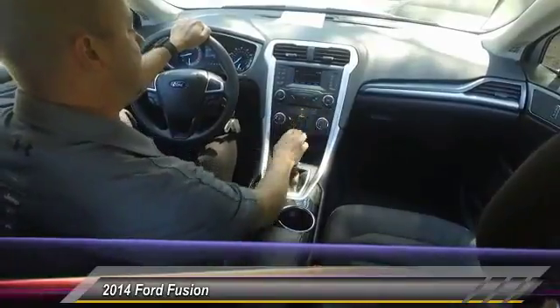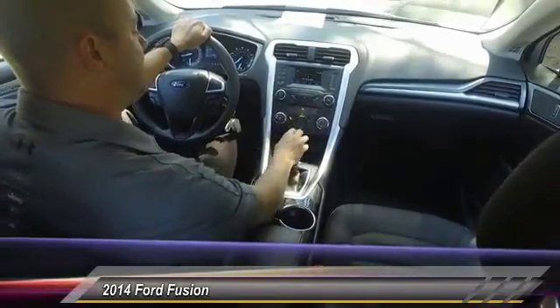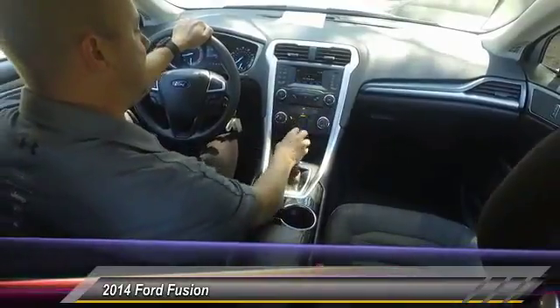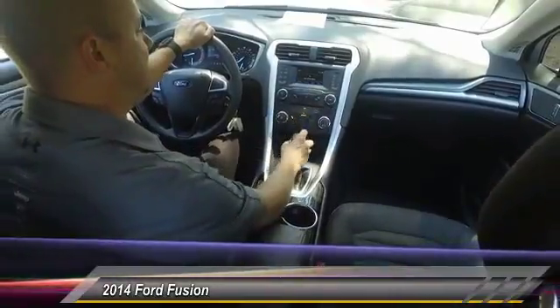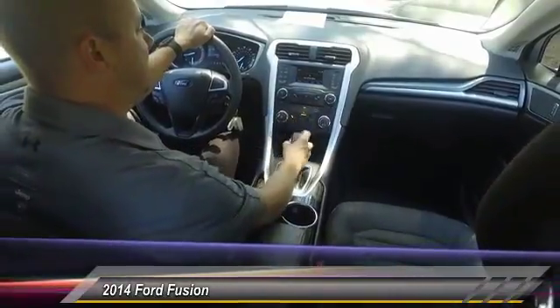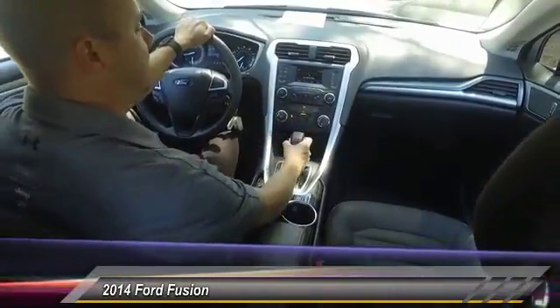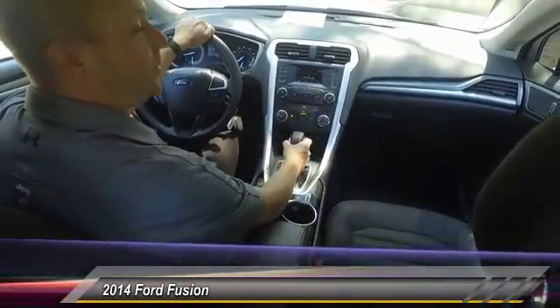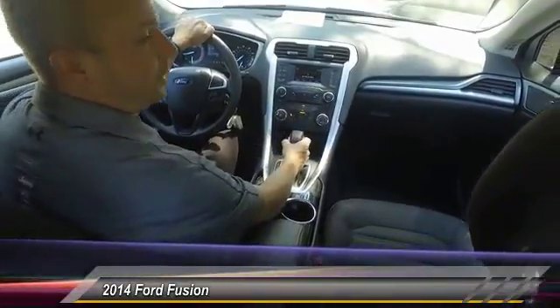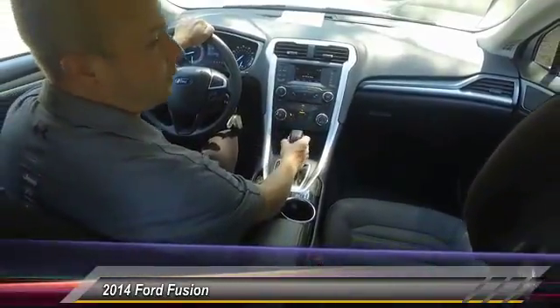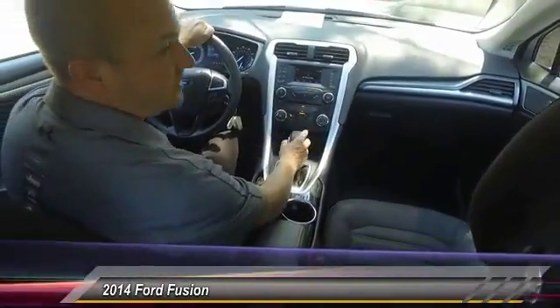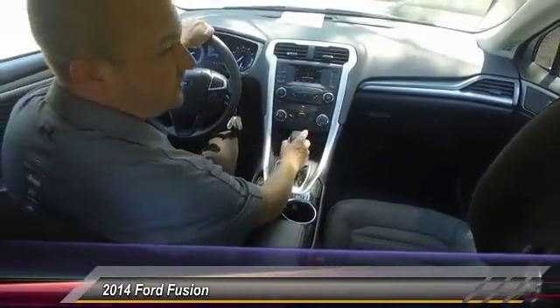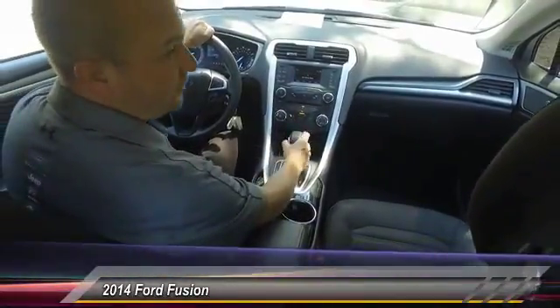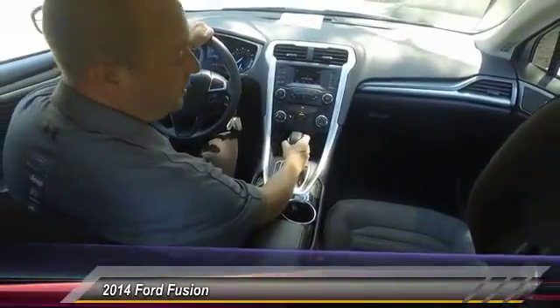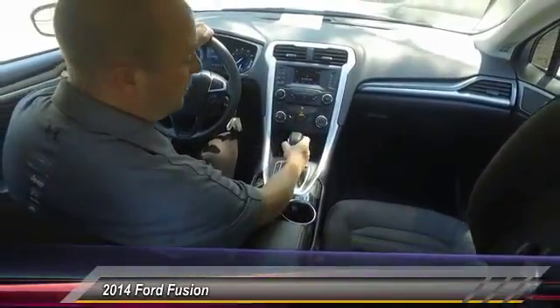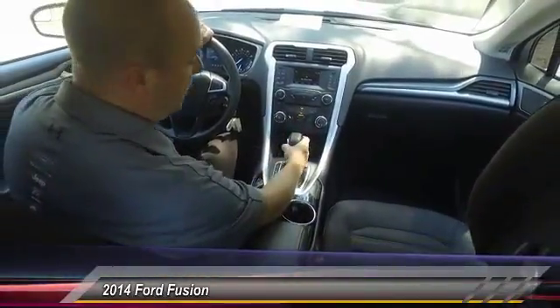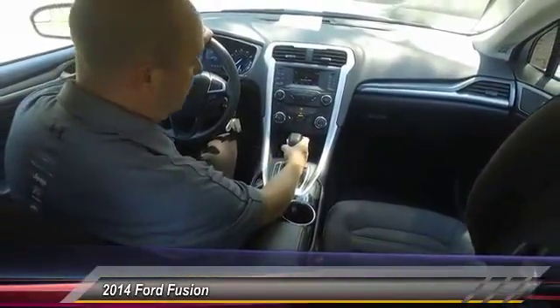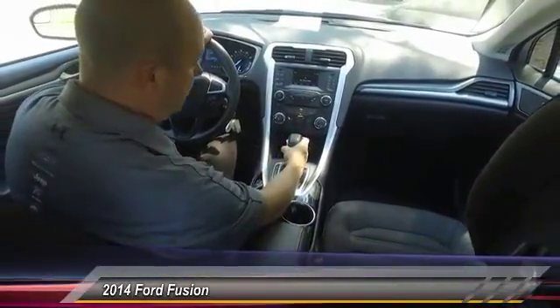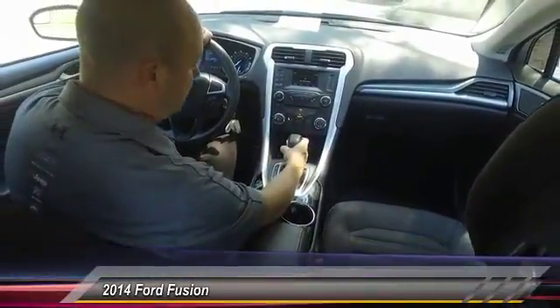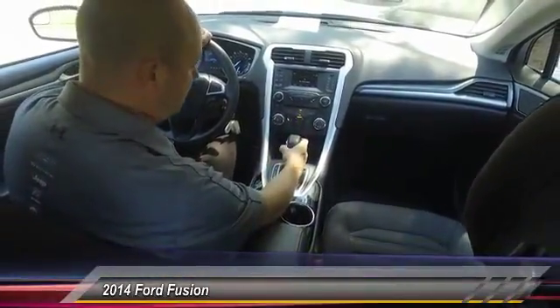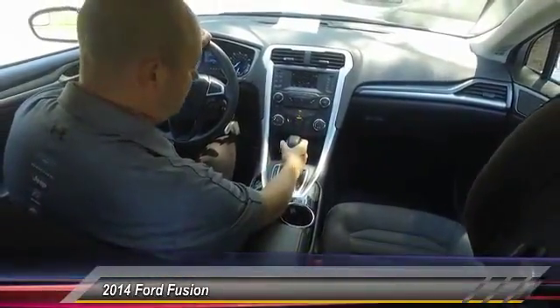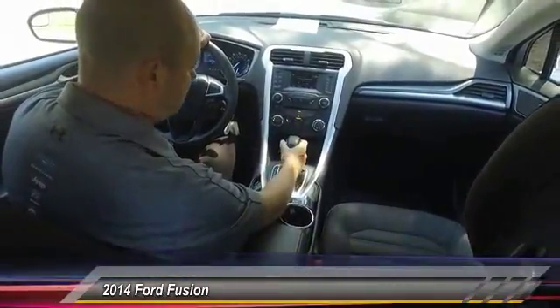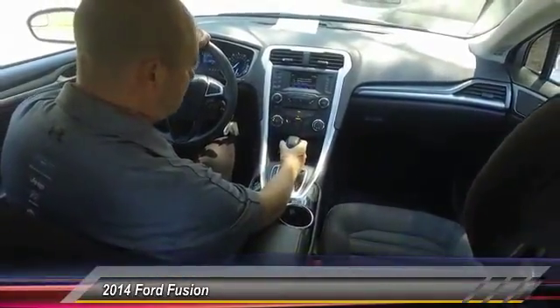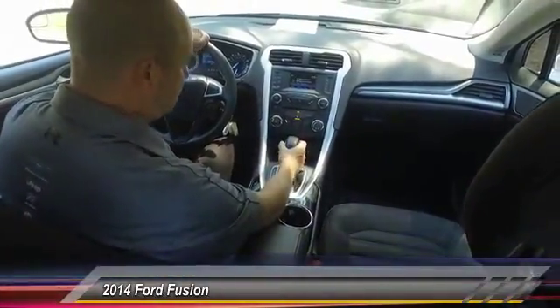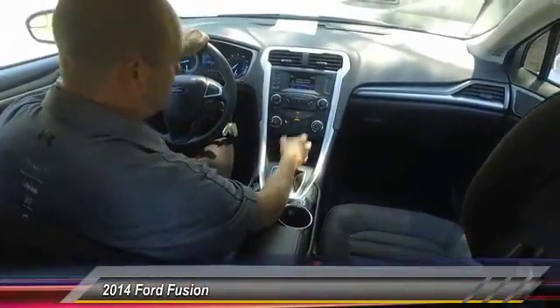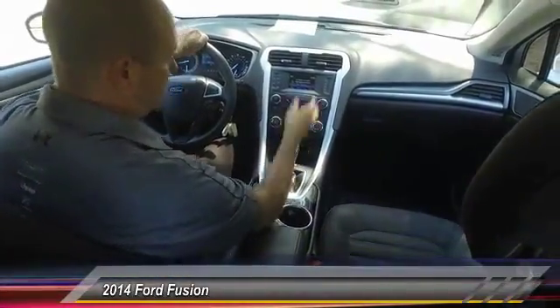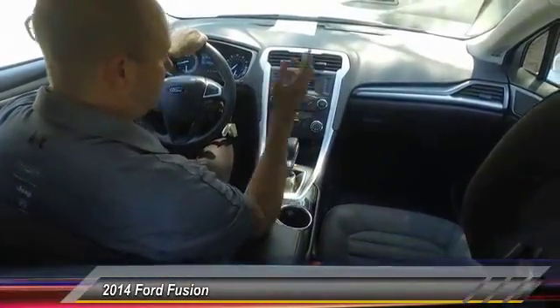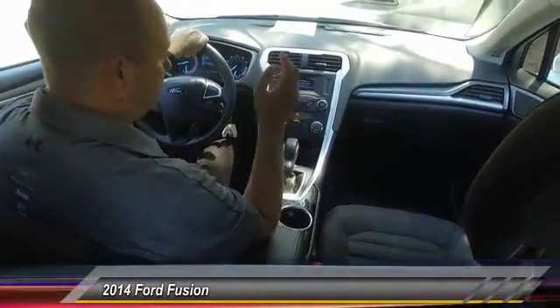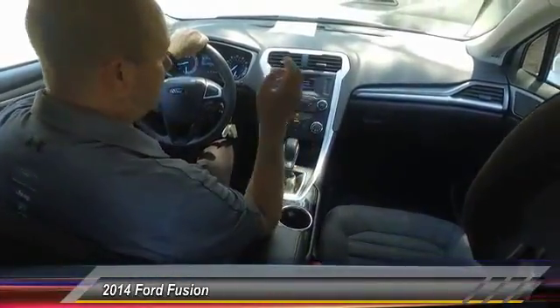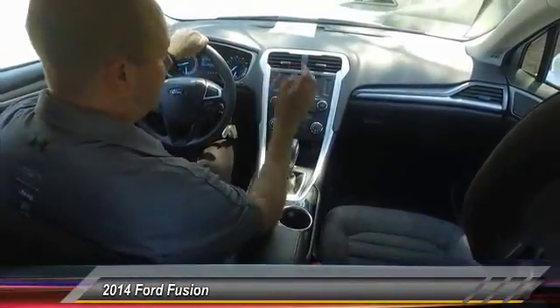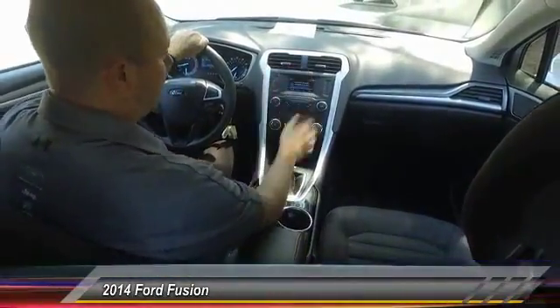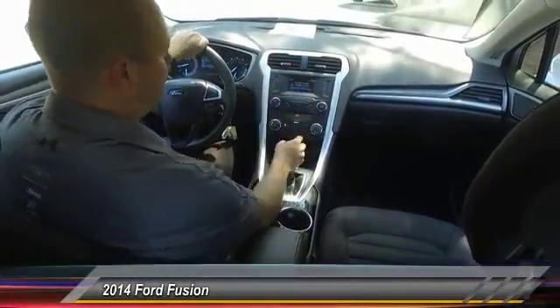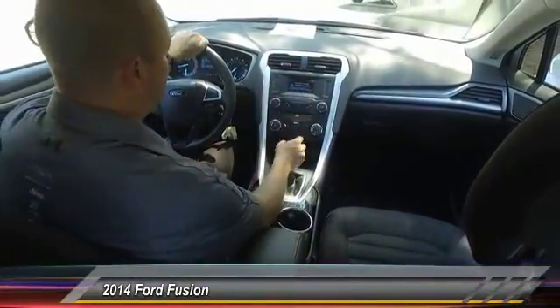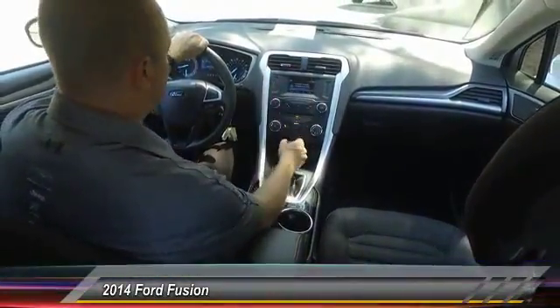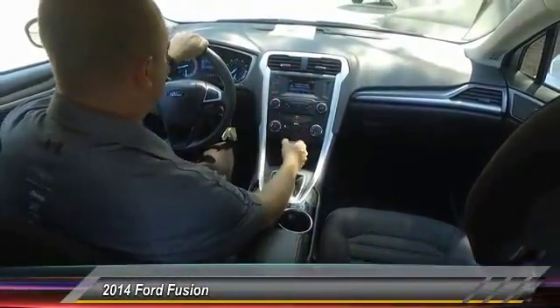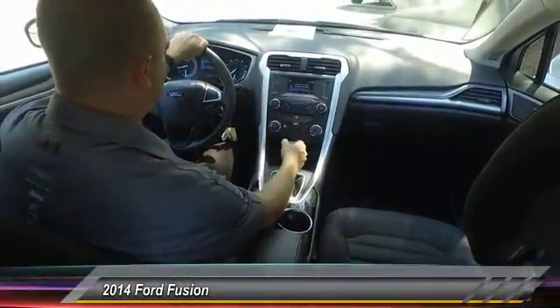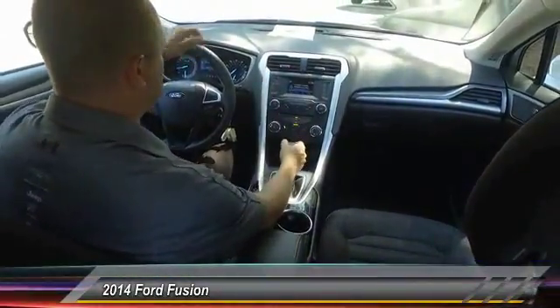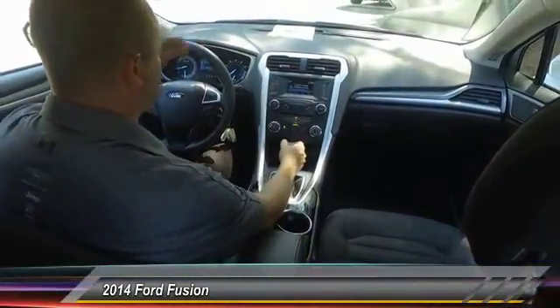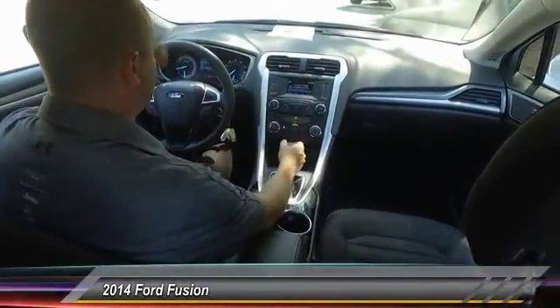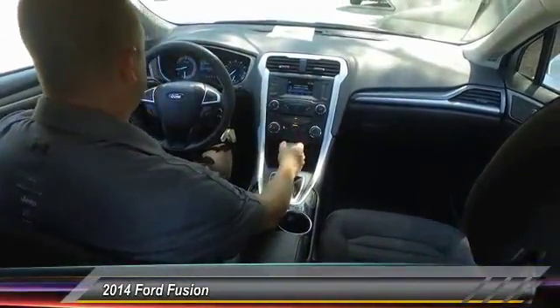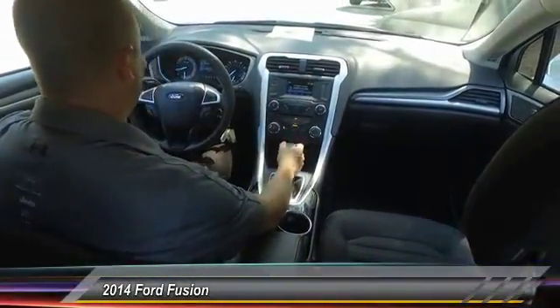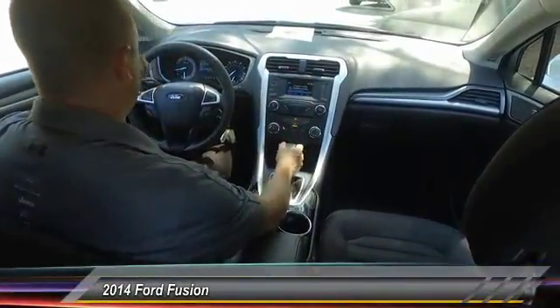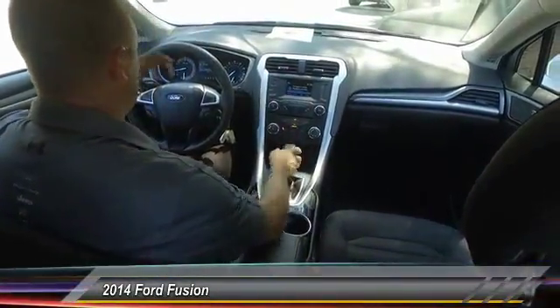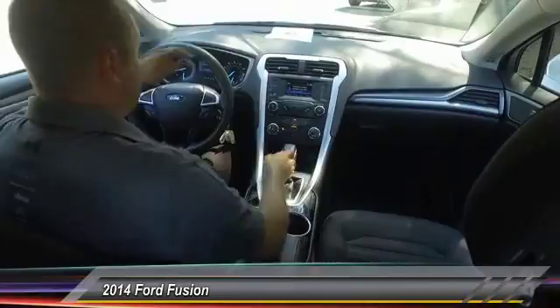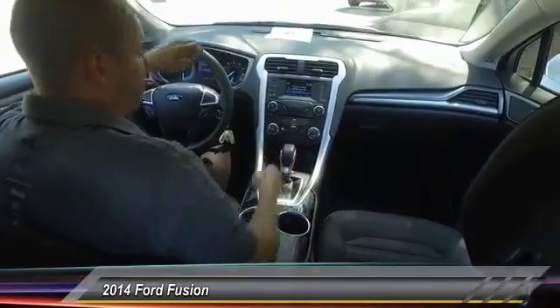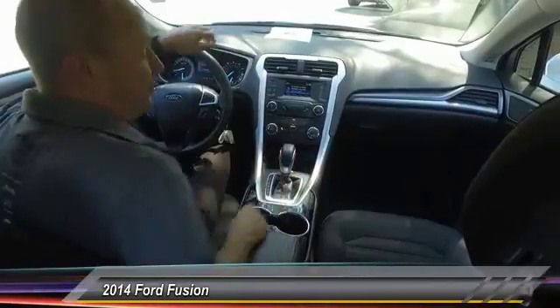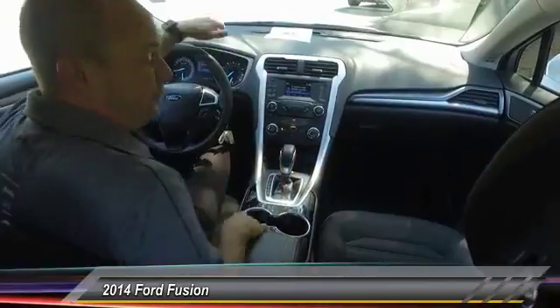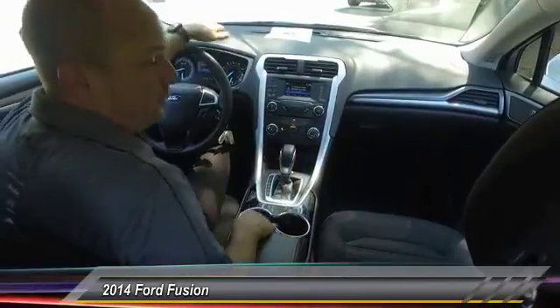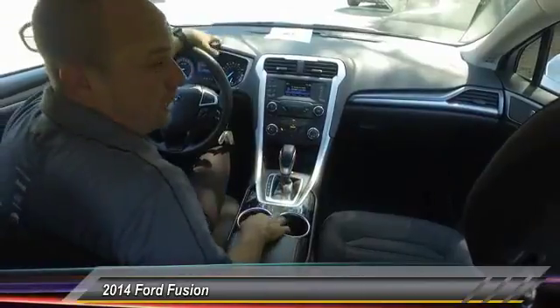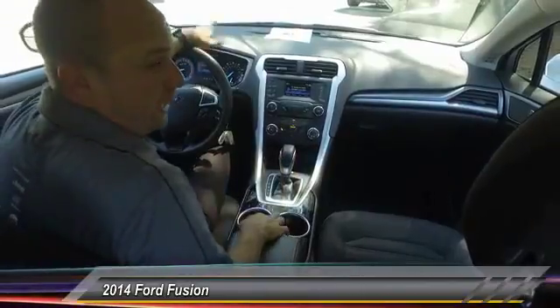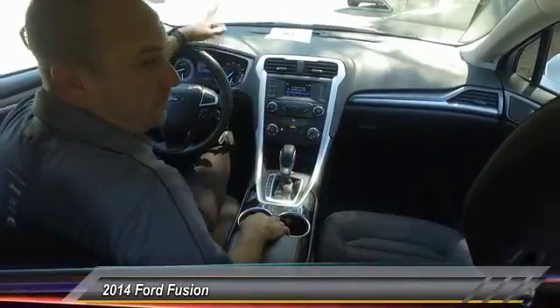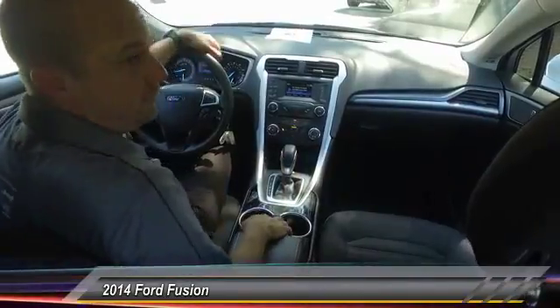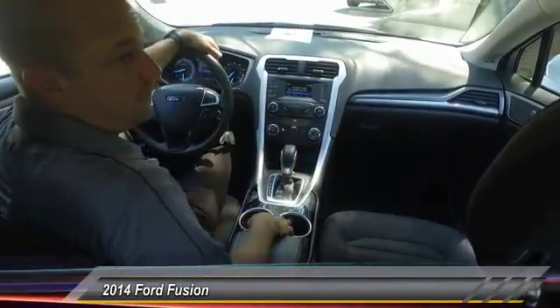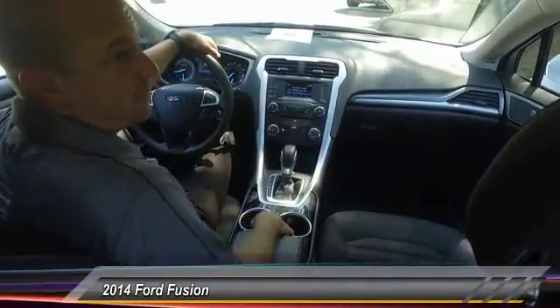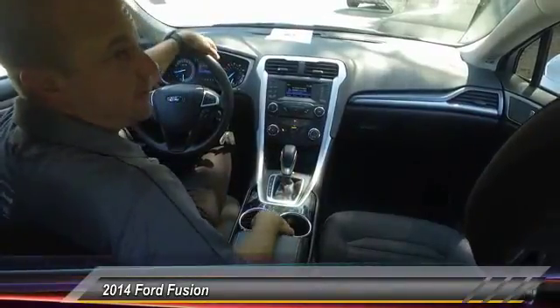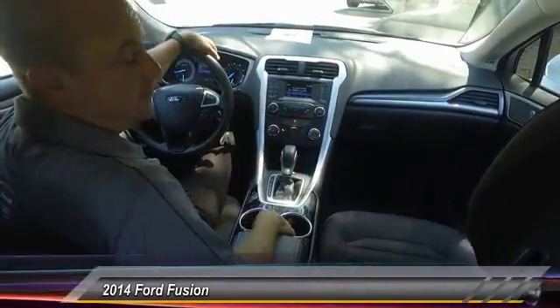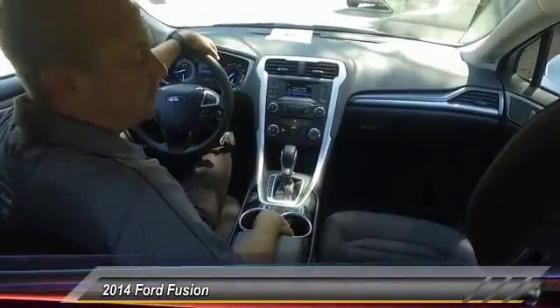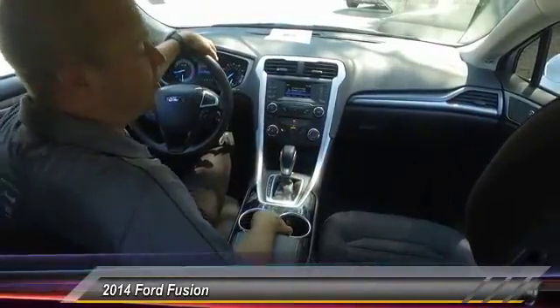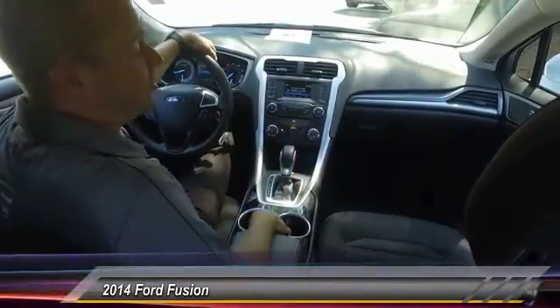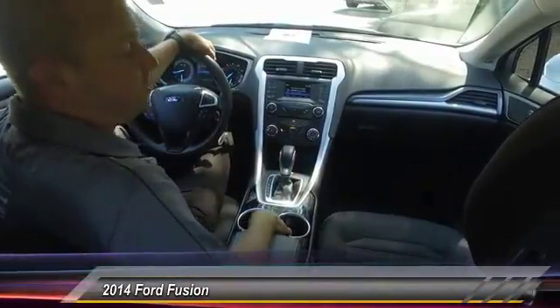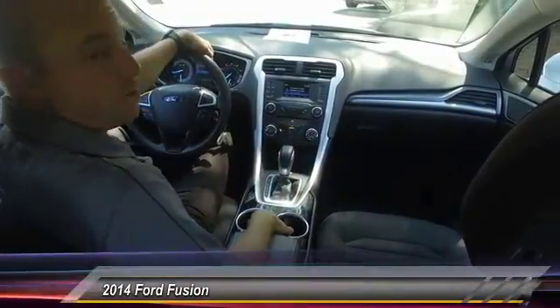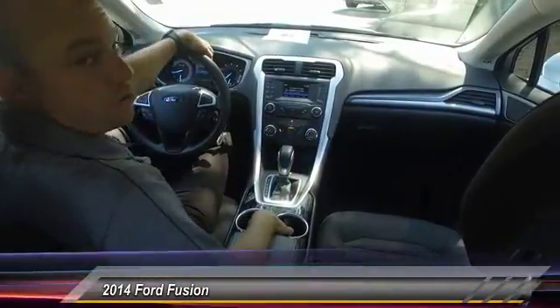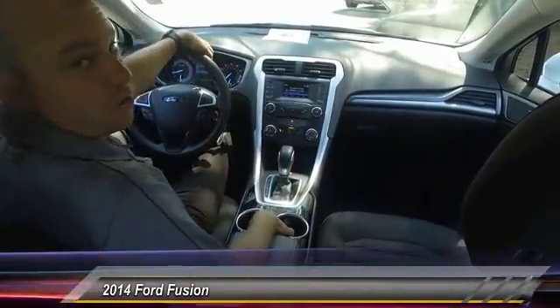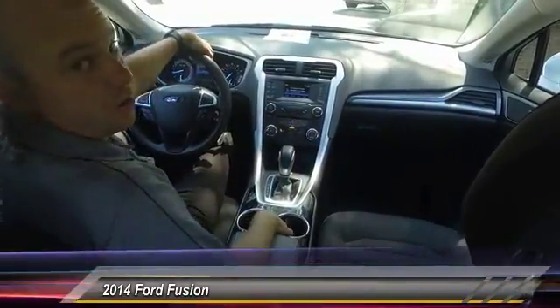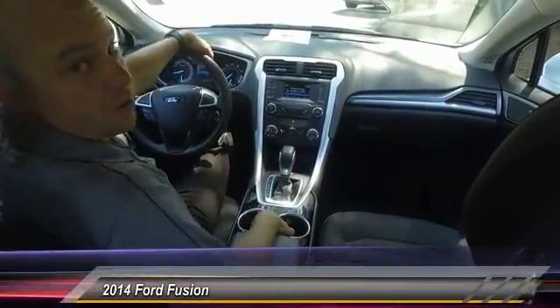You also got a CD player, which is very rare nowadays, and once again, very good fuel economy — very good commuter car.